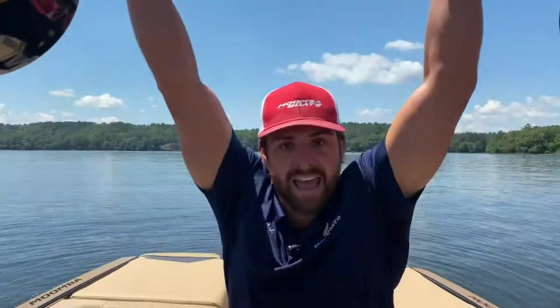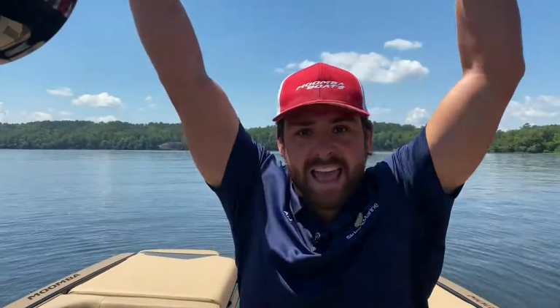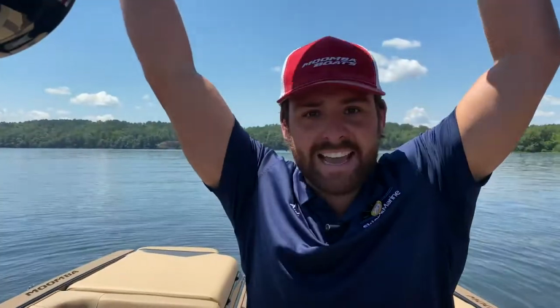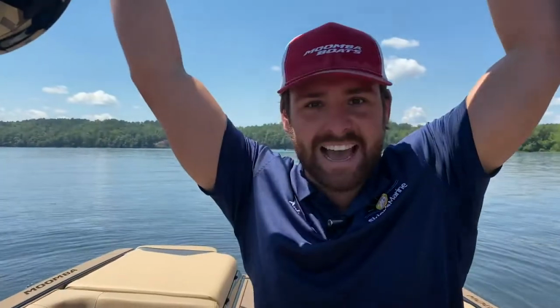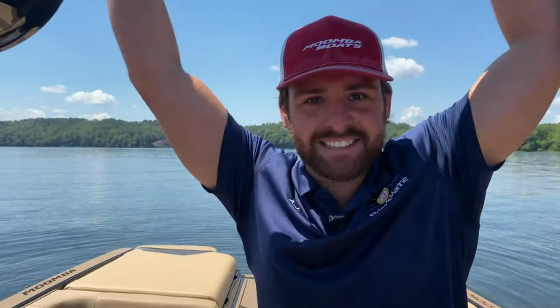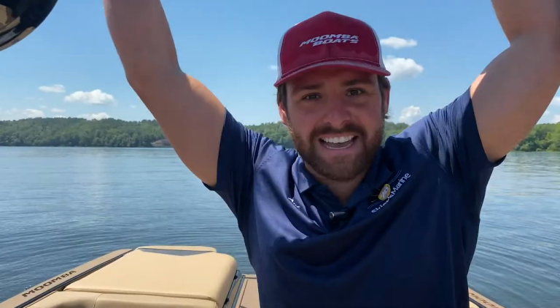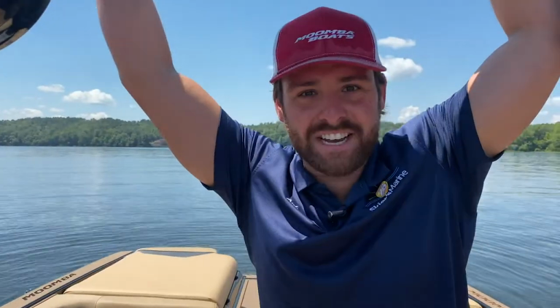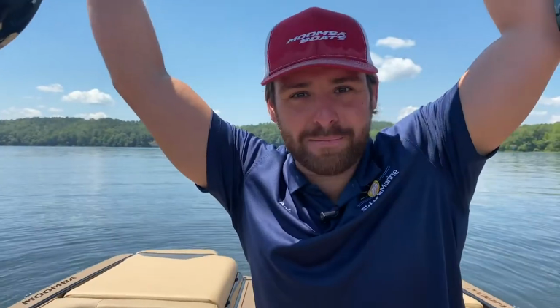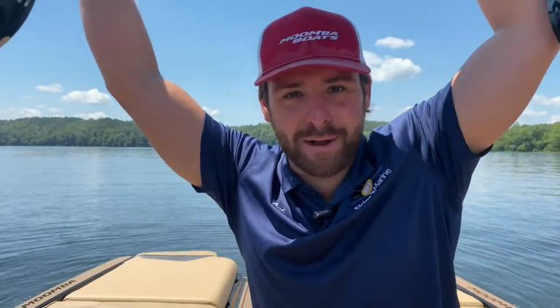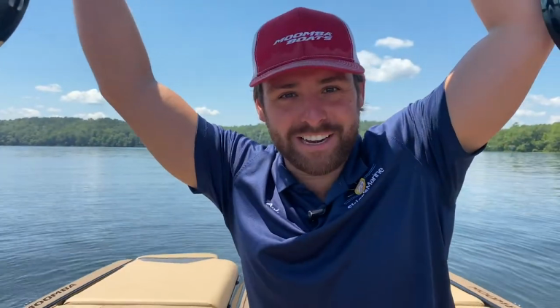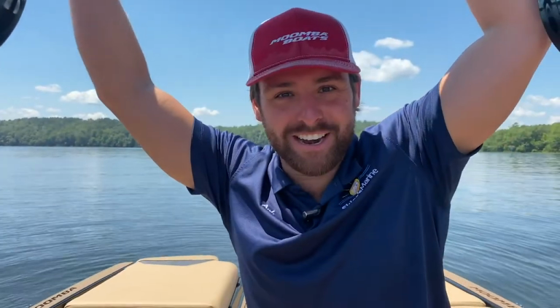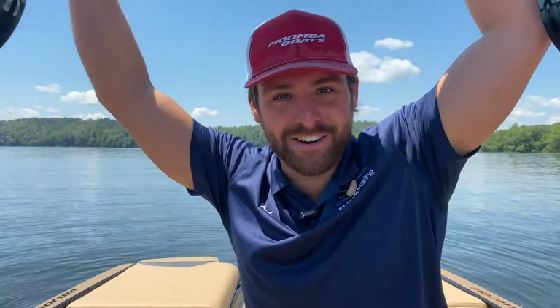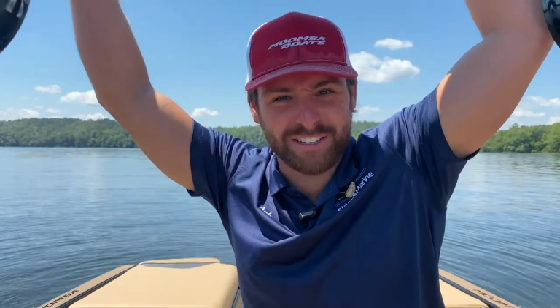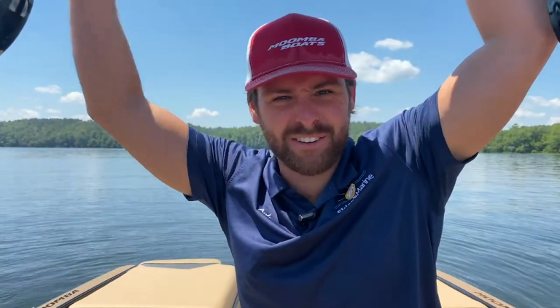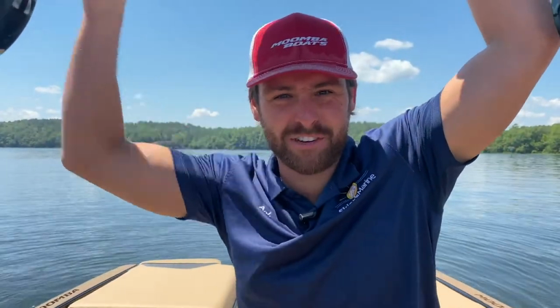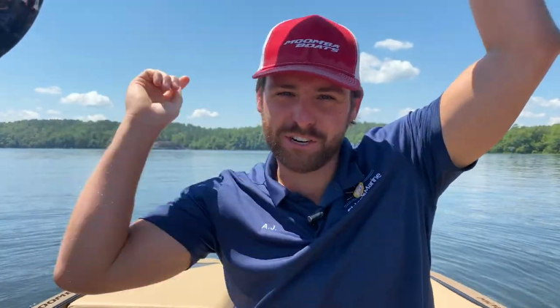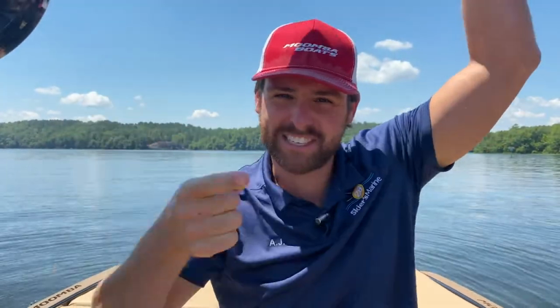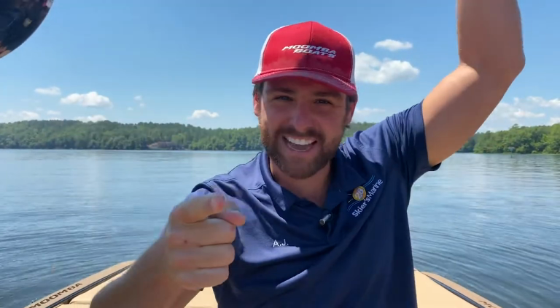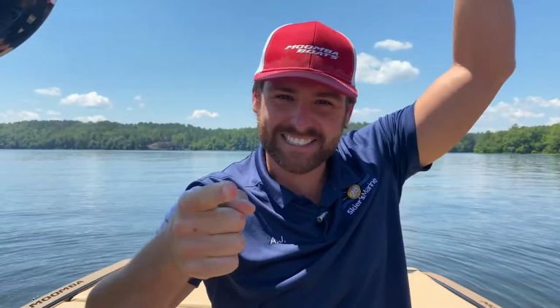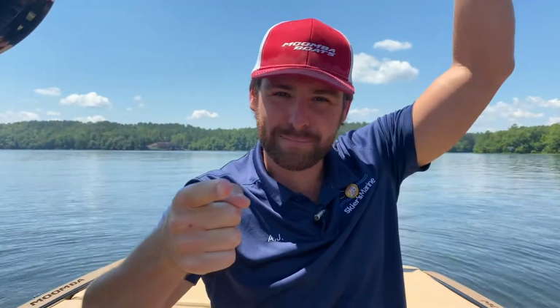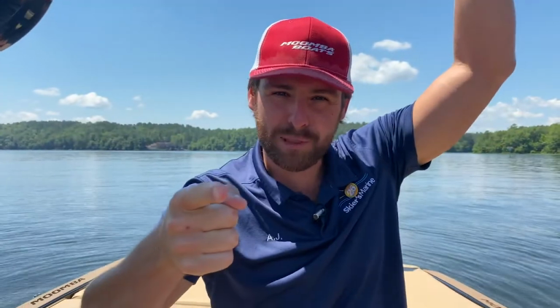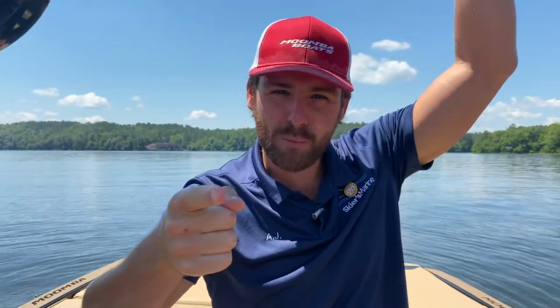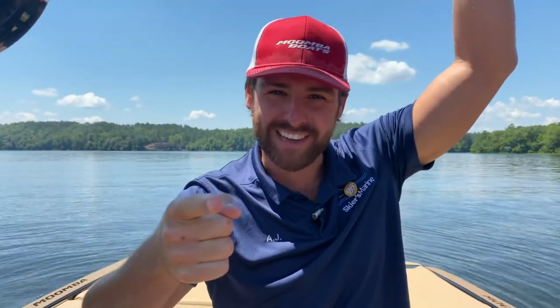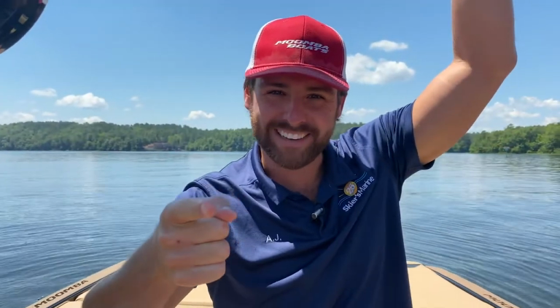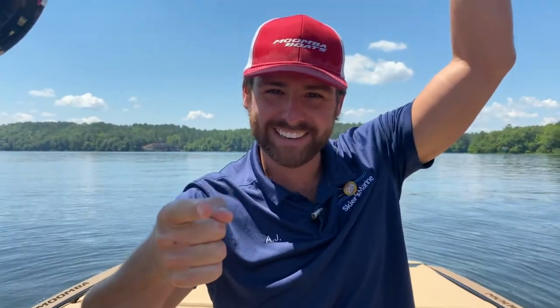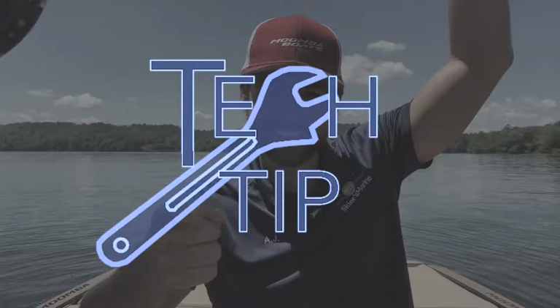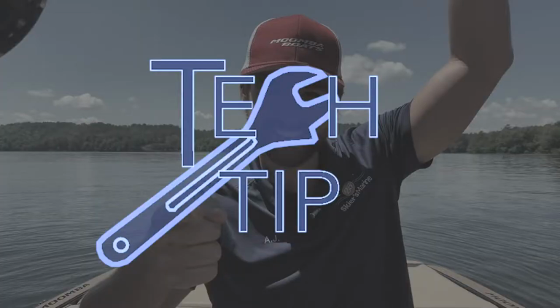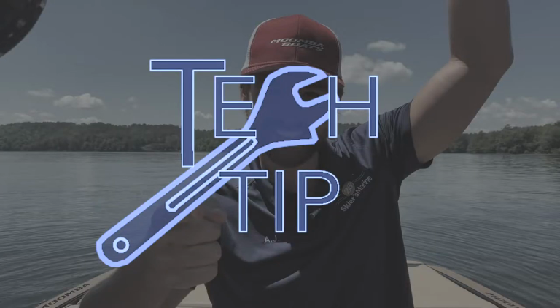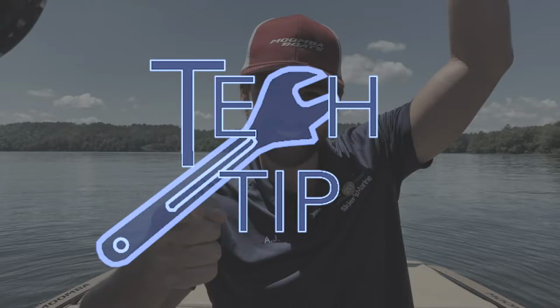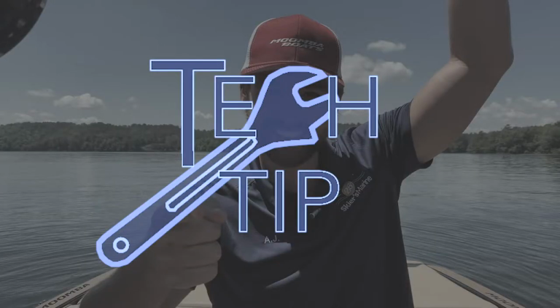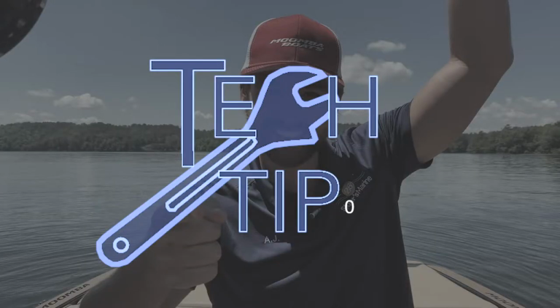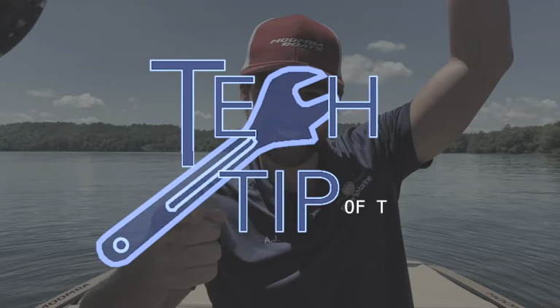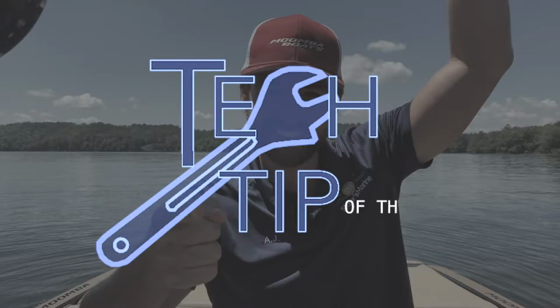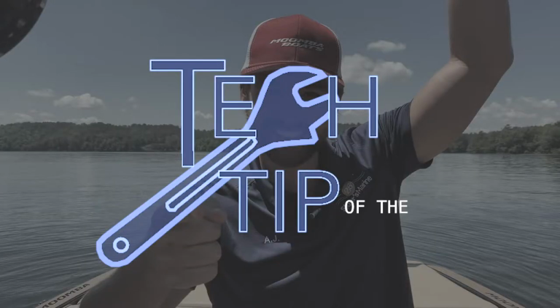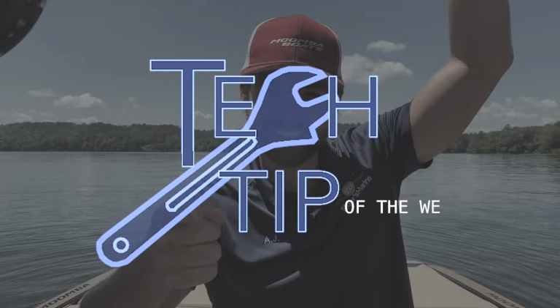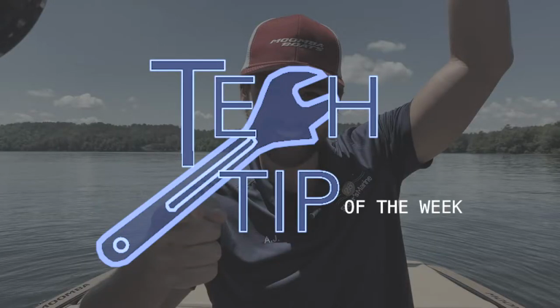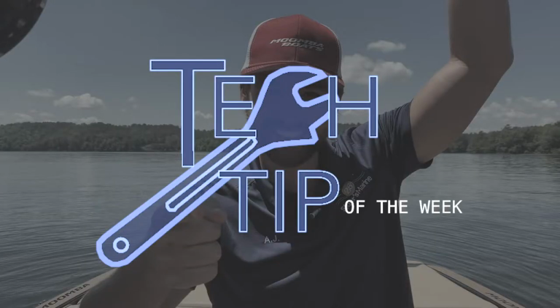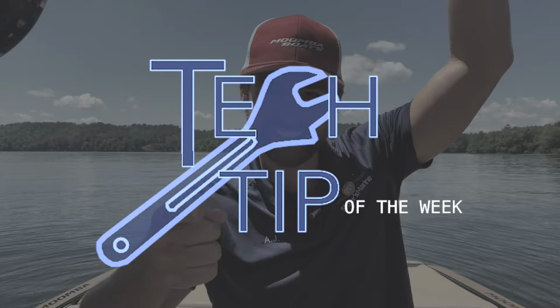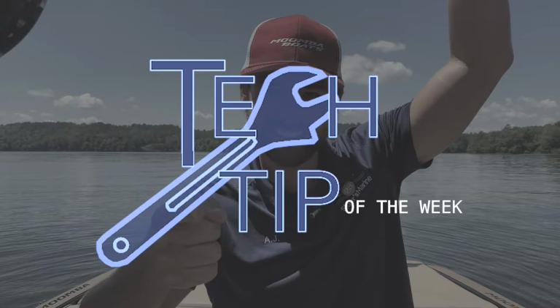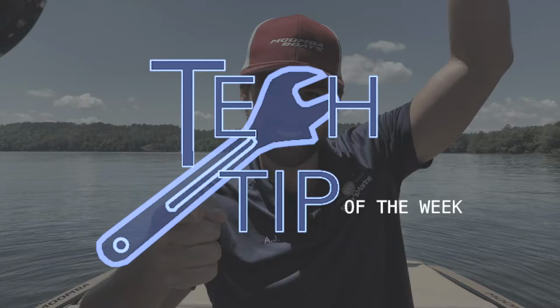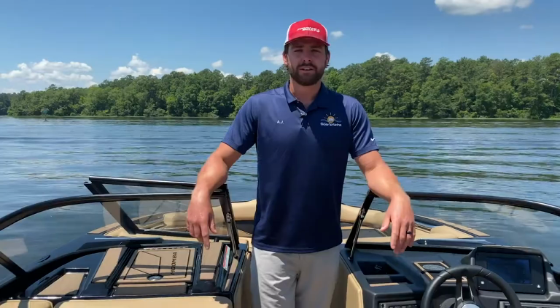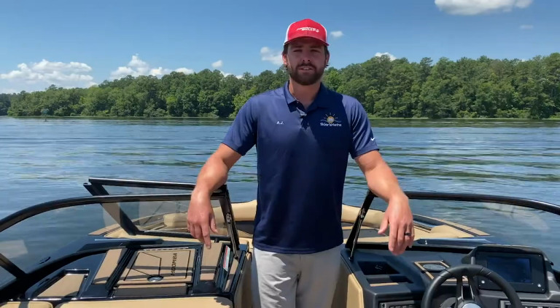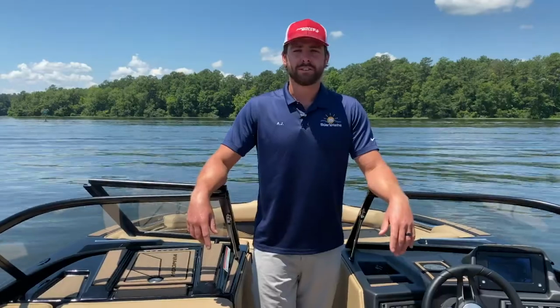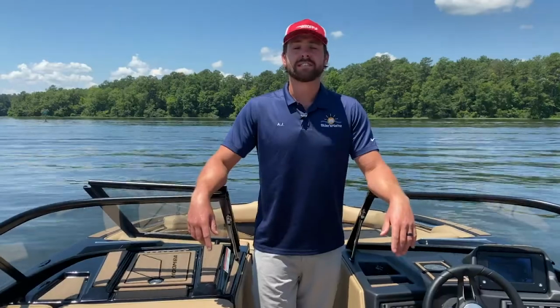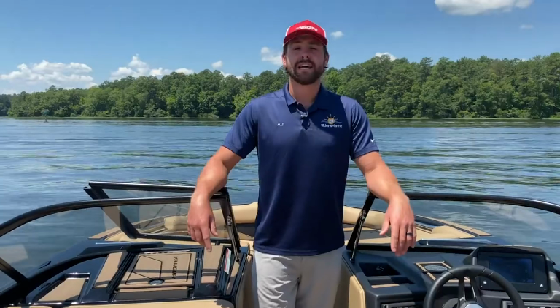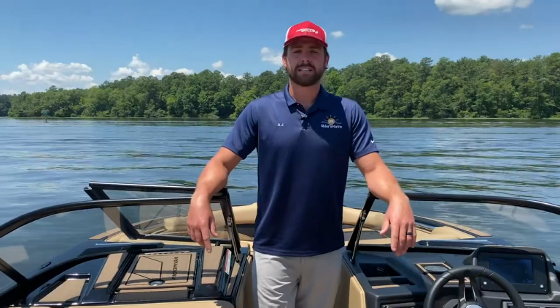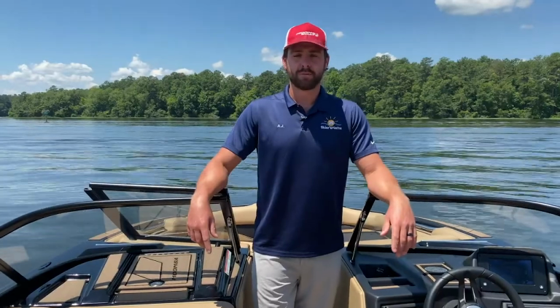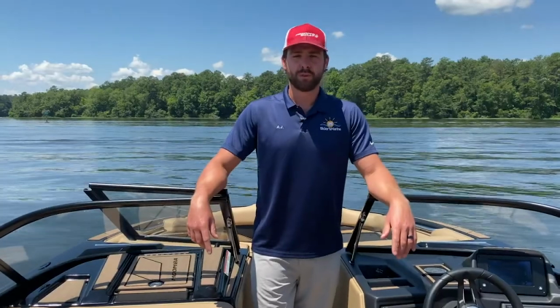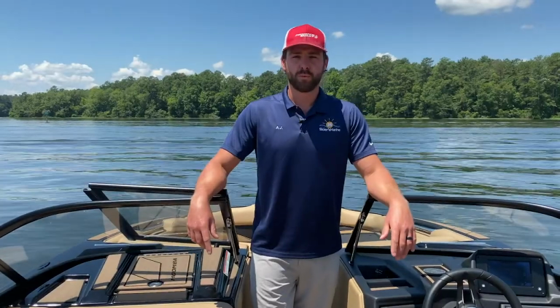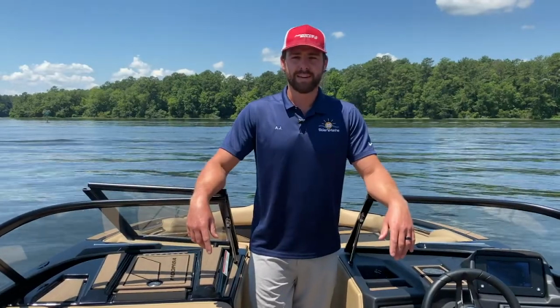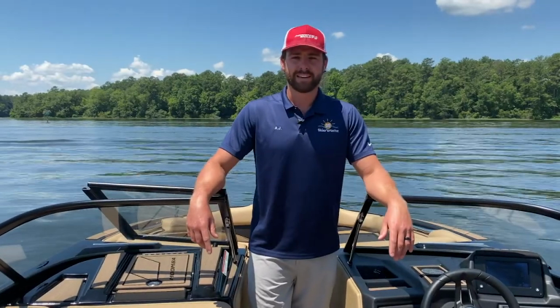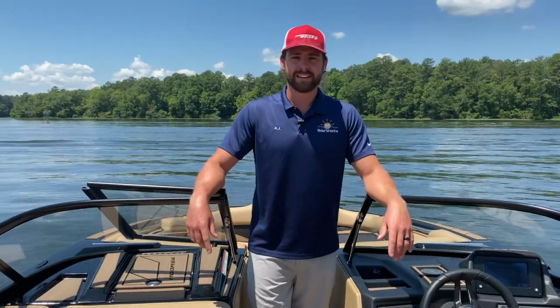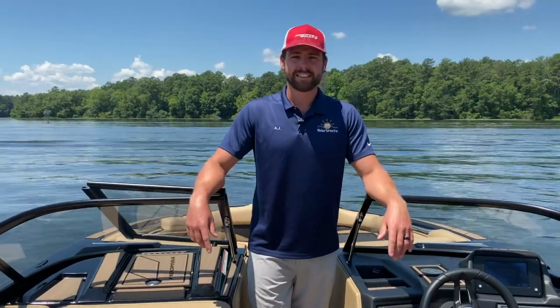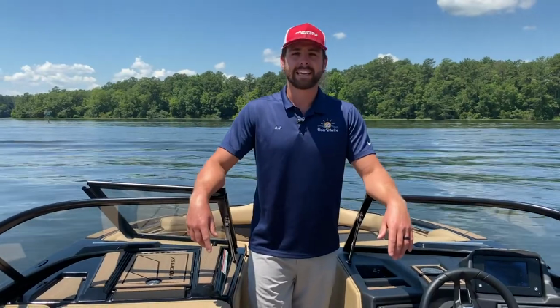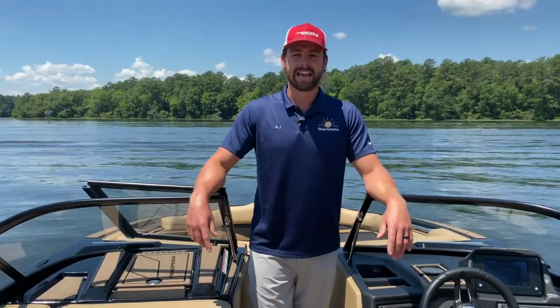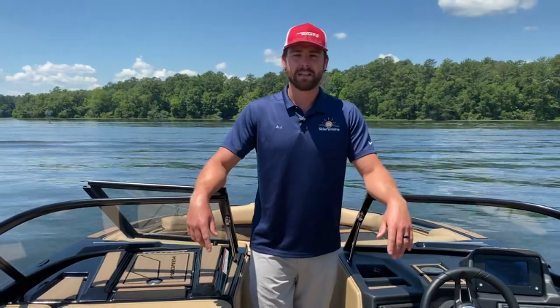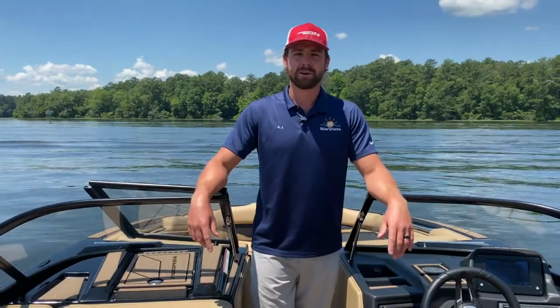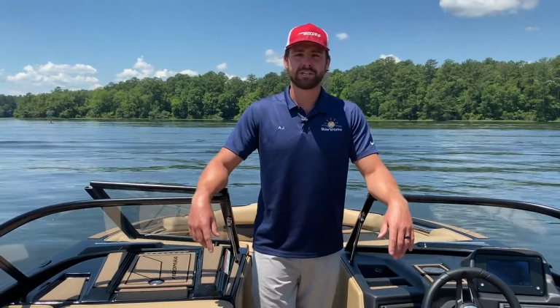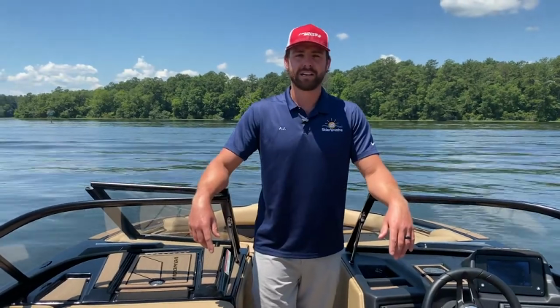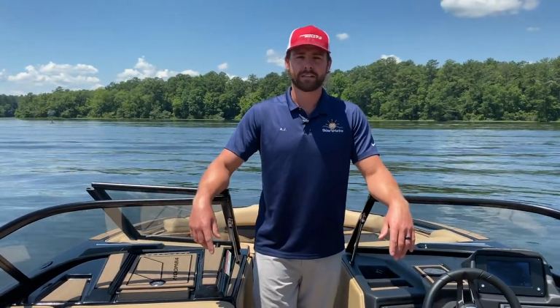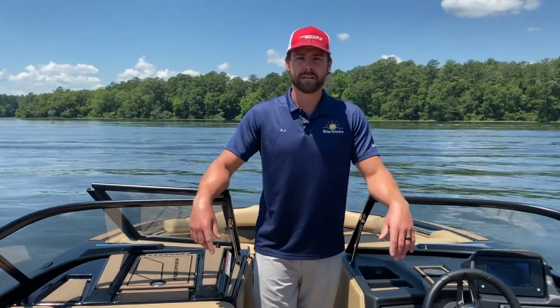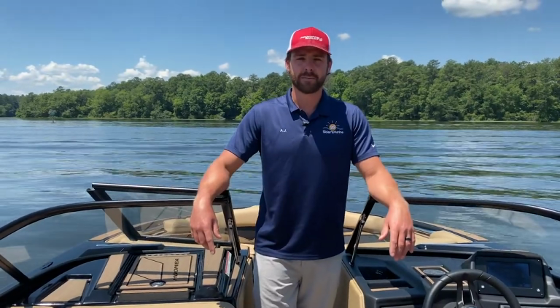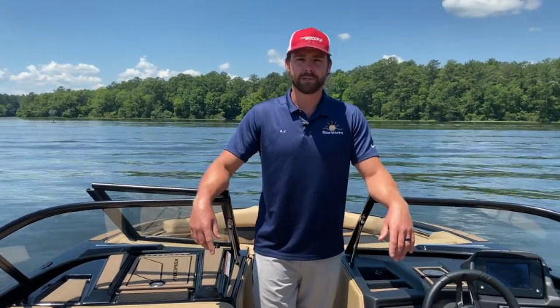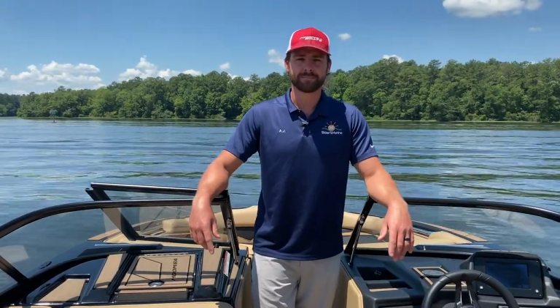Hey guys, AJ Buckner here to deliver your tech tip of the week. Your tech tip of the week is how to calibrate your inclinometer.